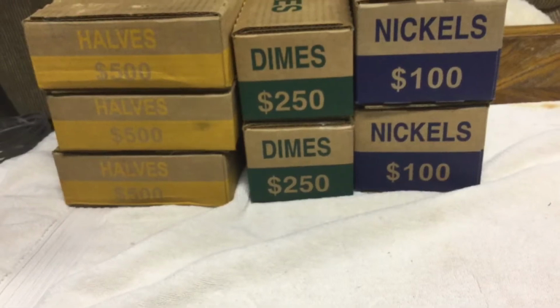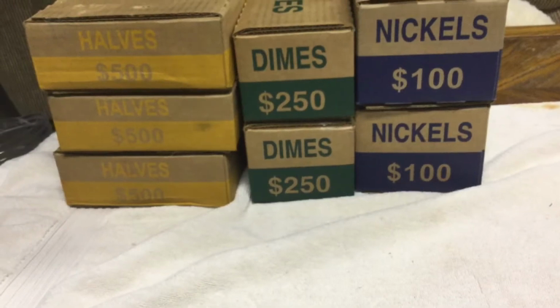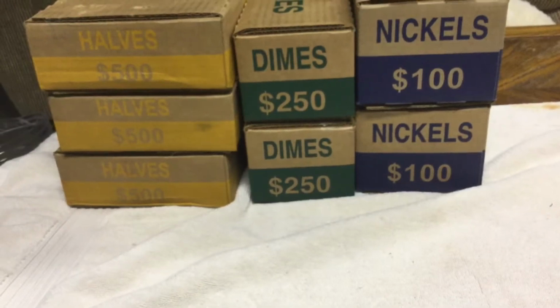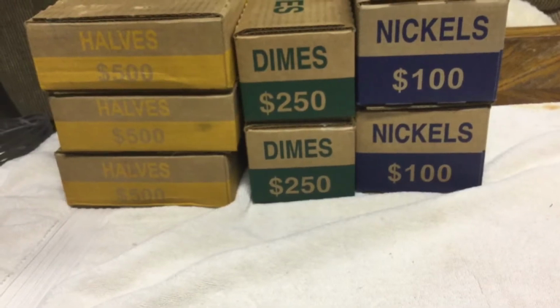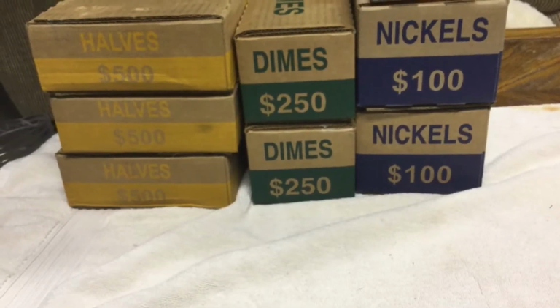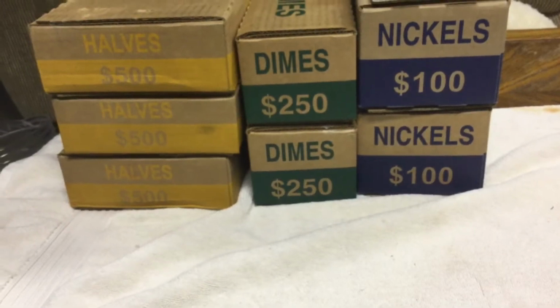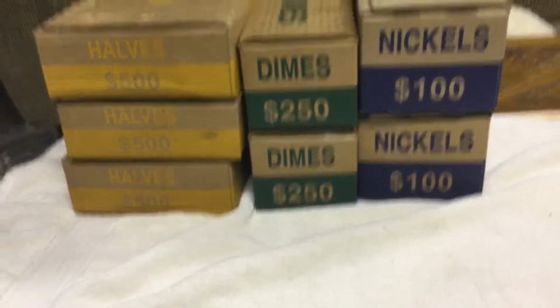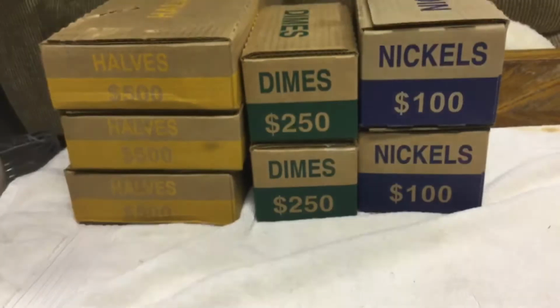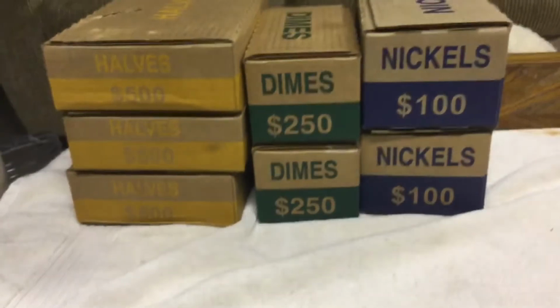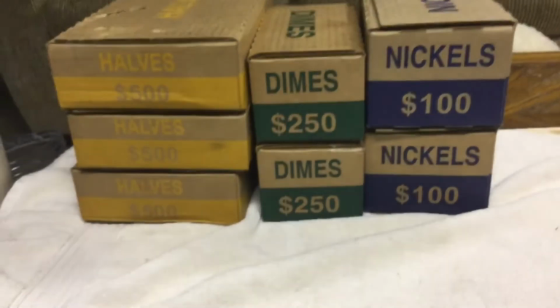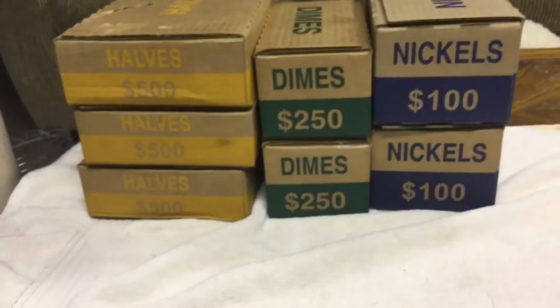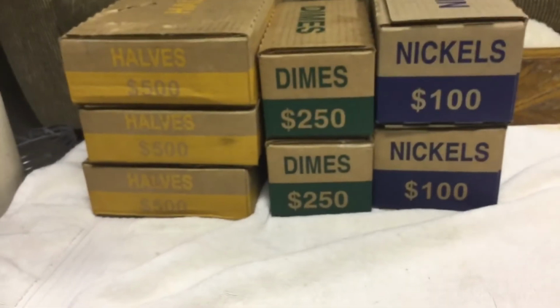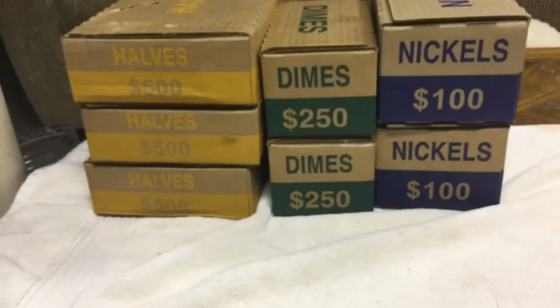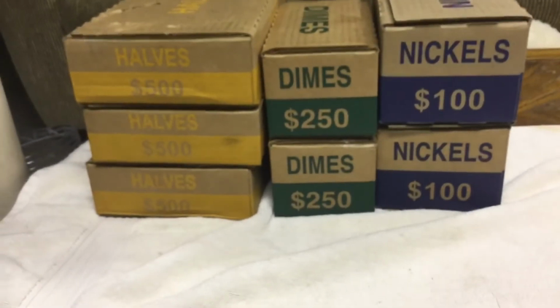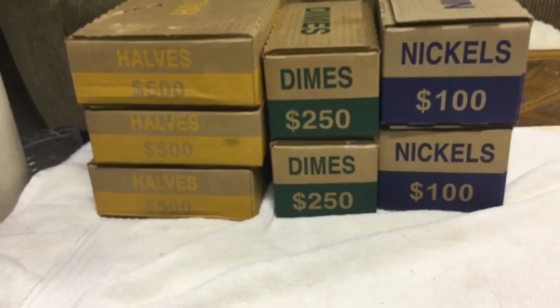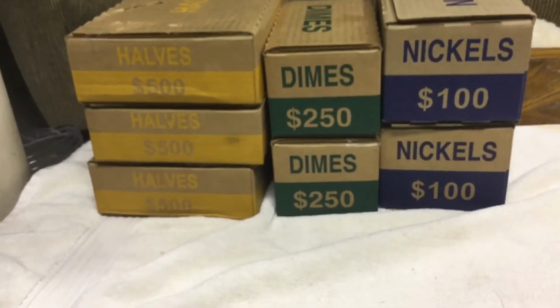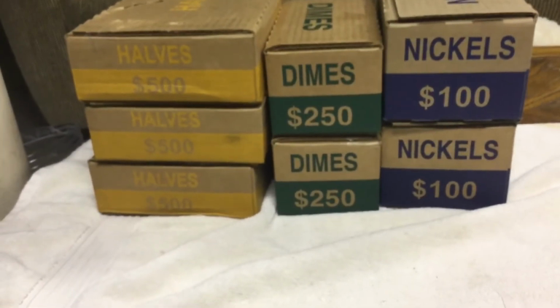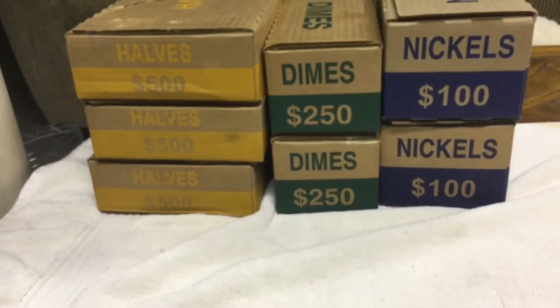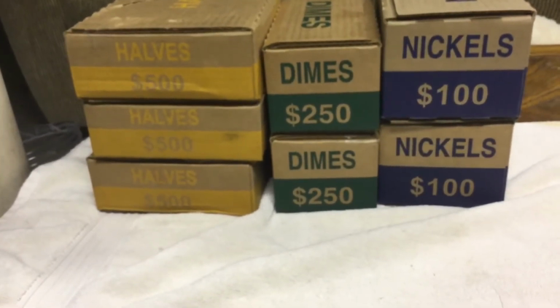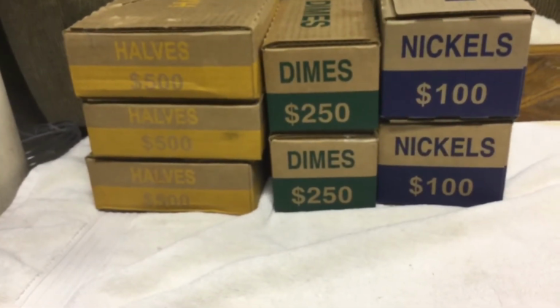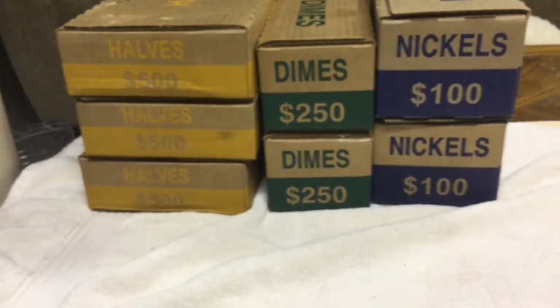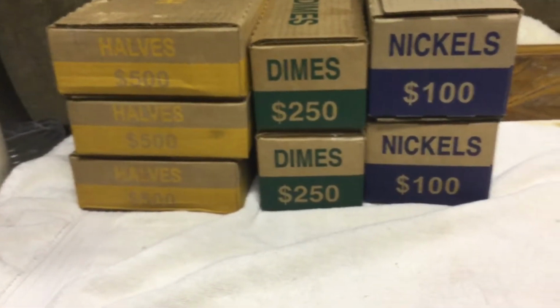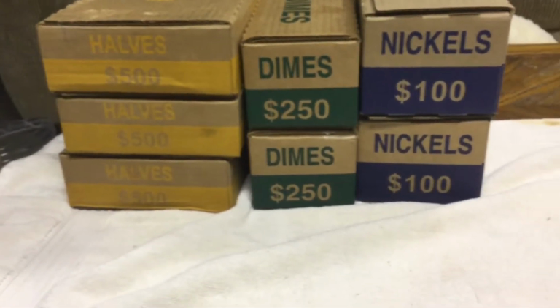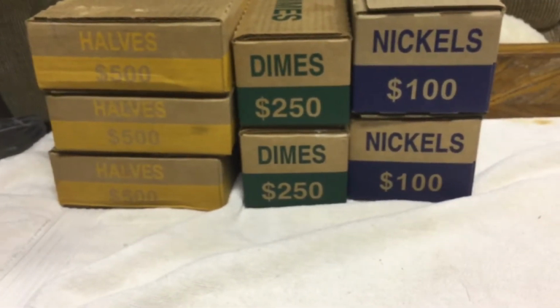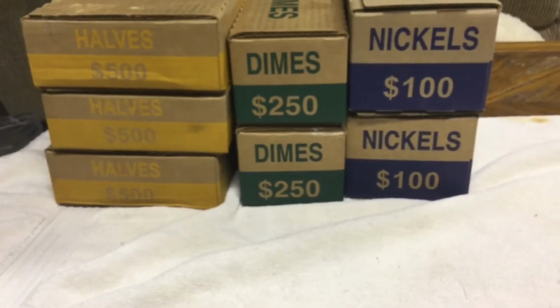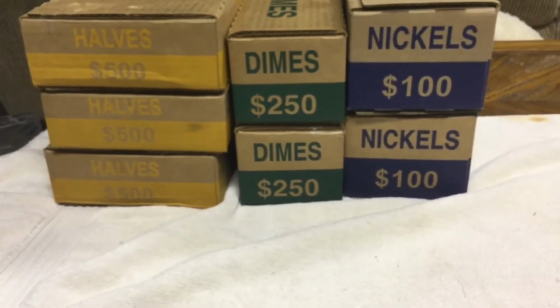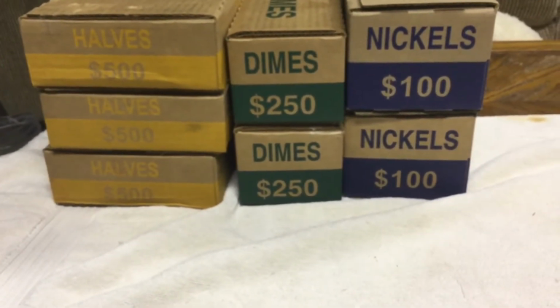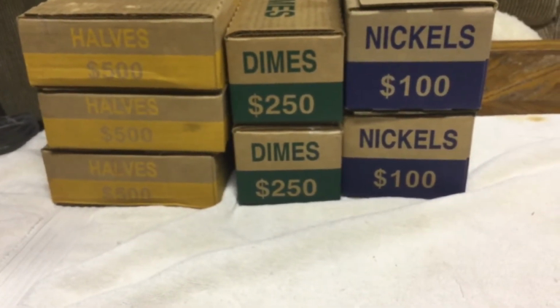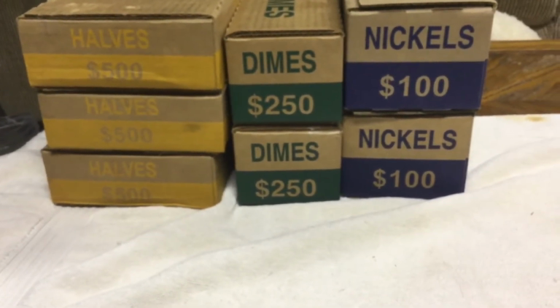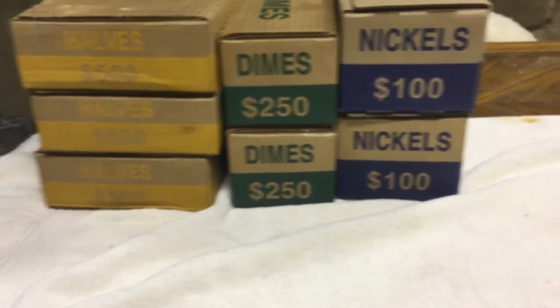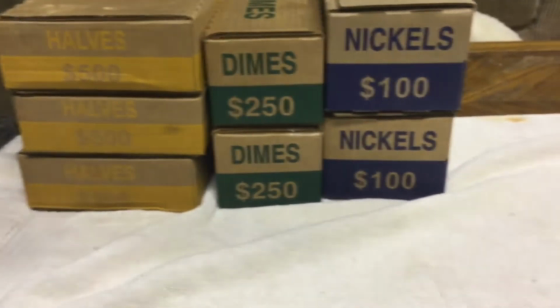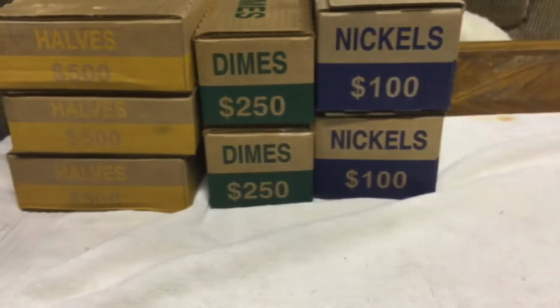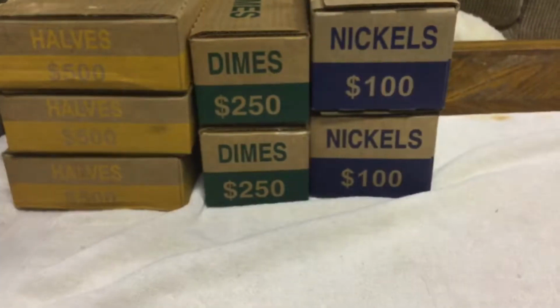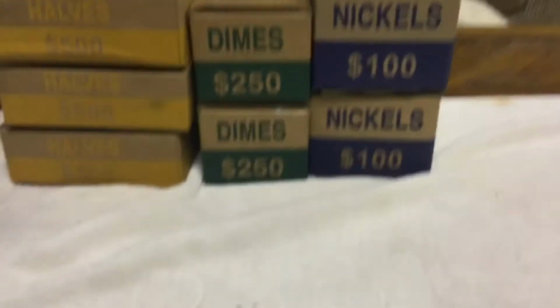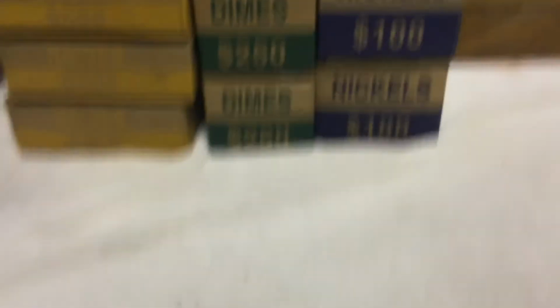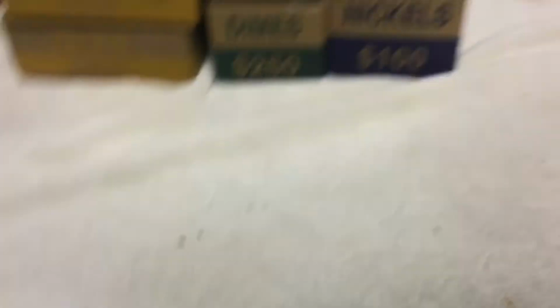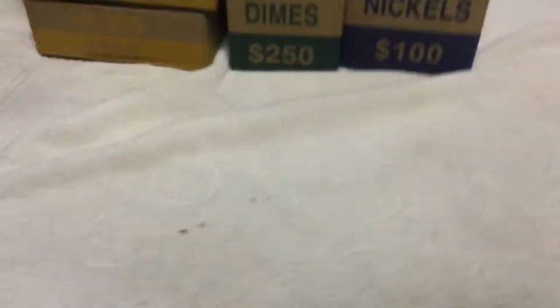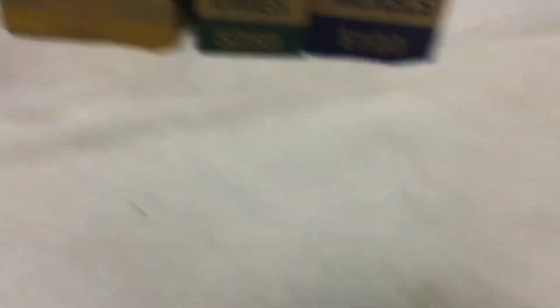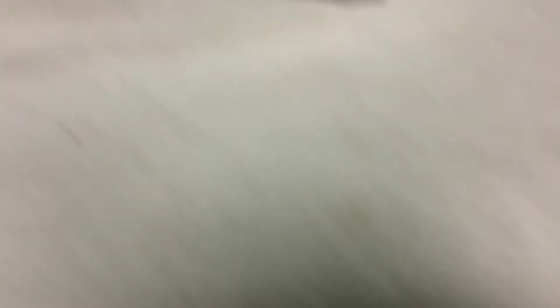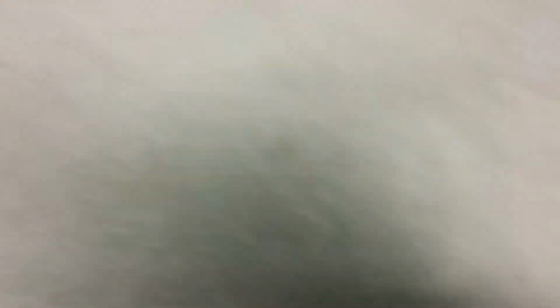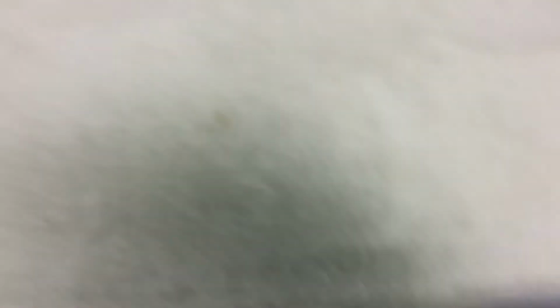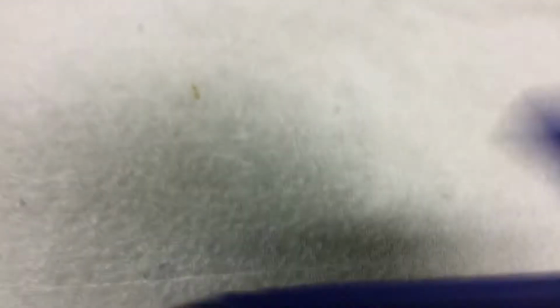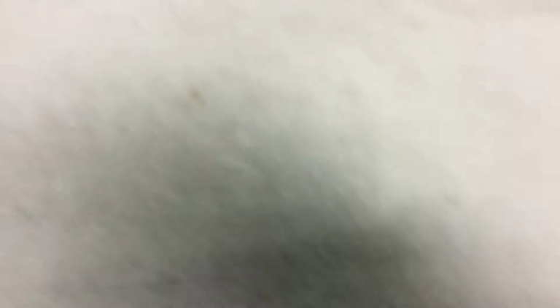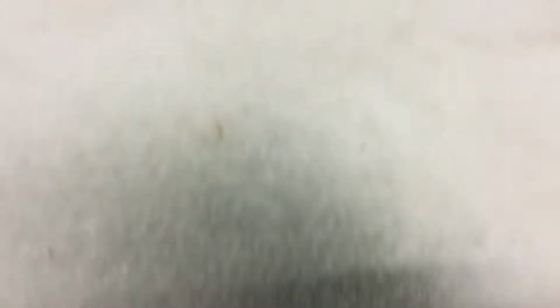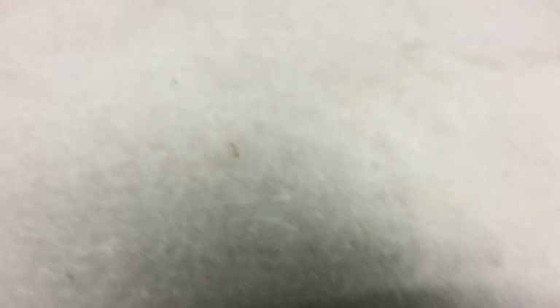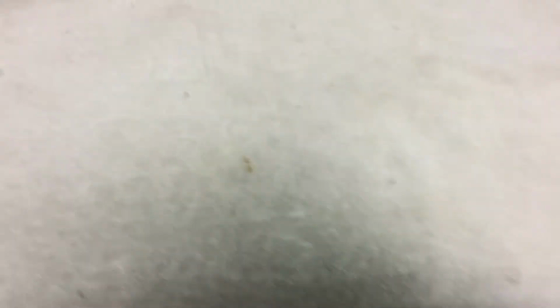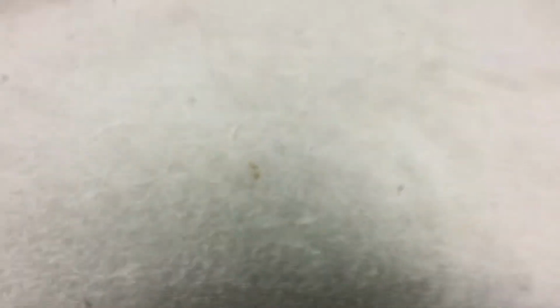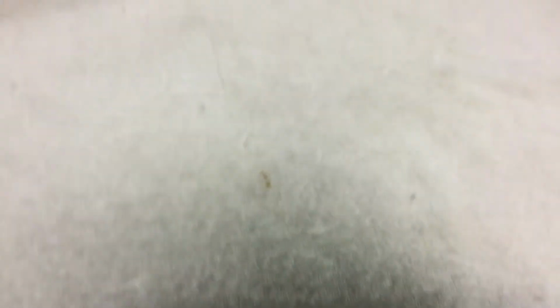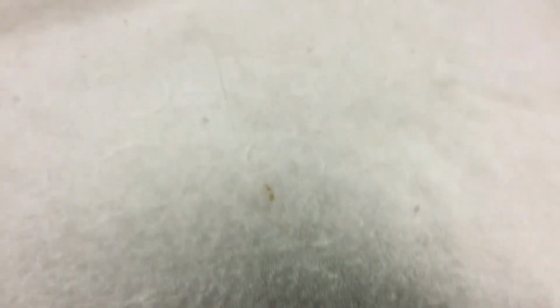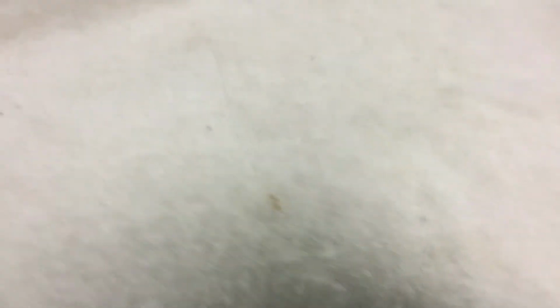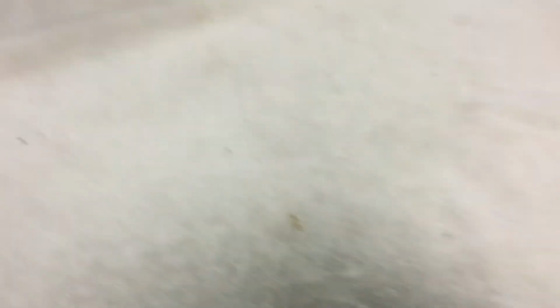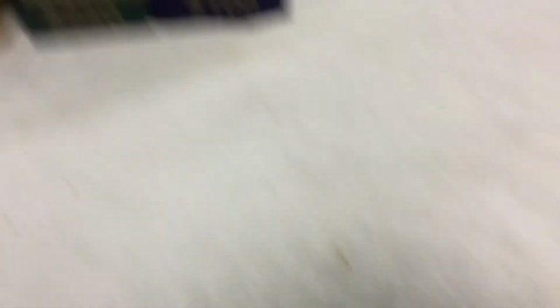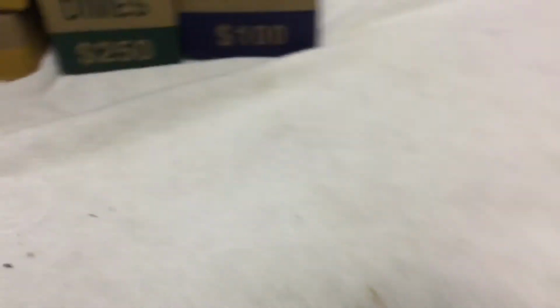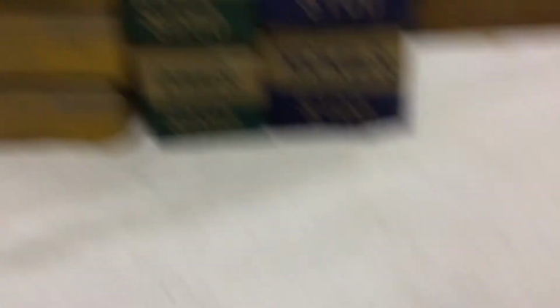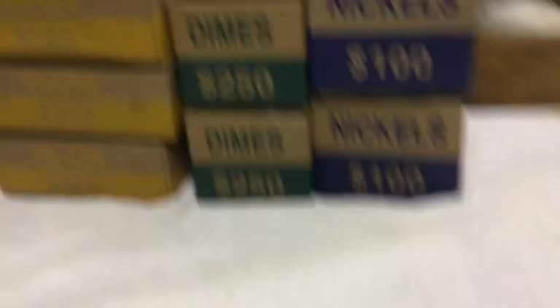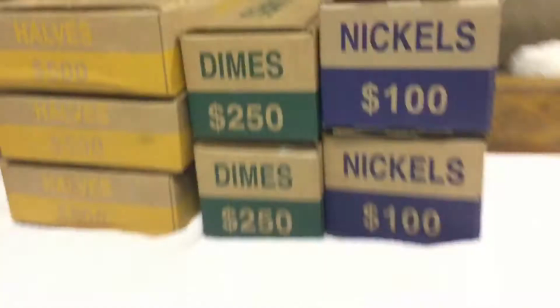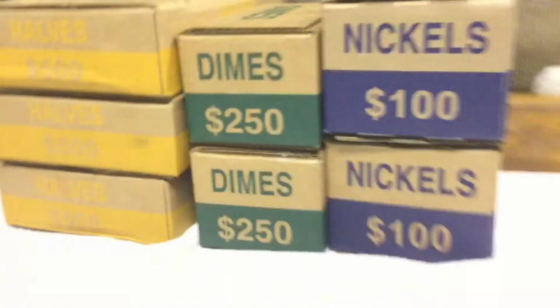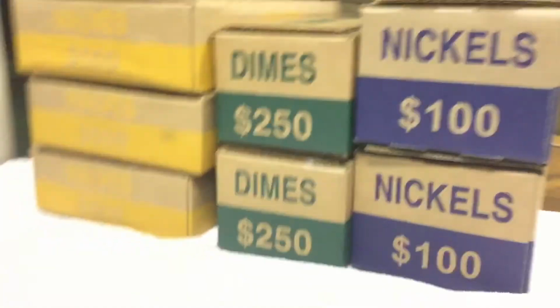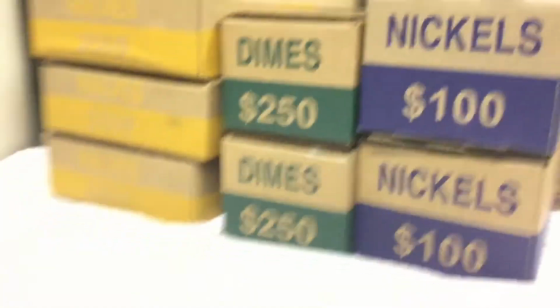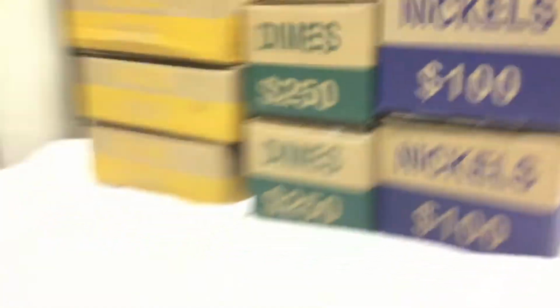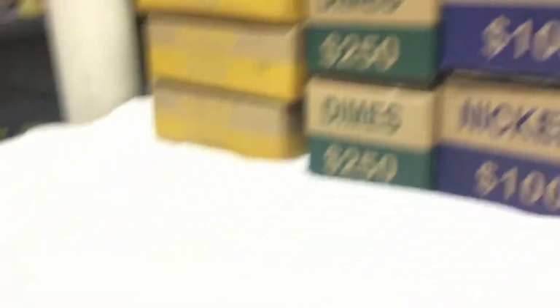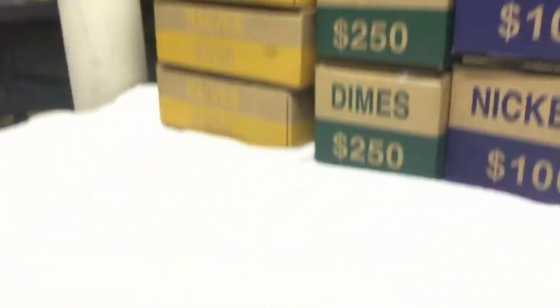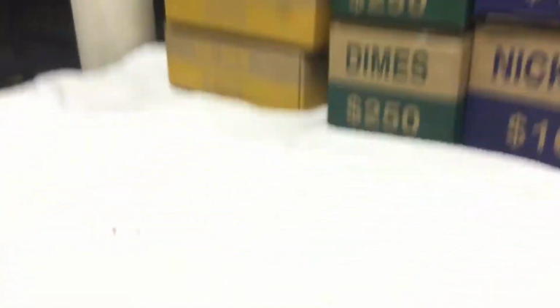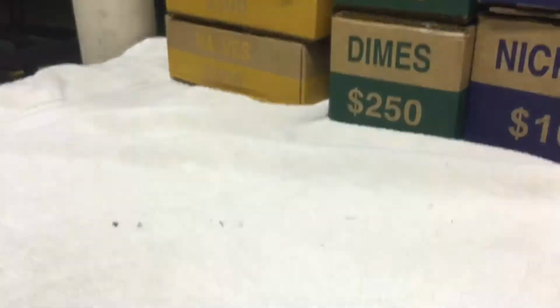Went back to the bank and got 1,500 in halves, 500 in dimes, and 200 nickels. So in this video we're going to do the half dollars.